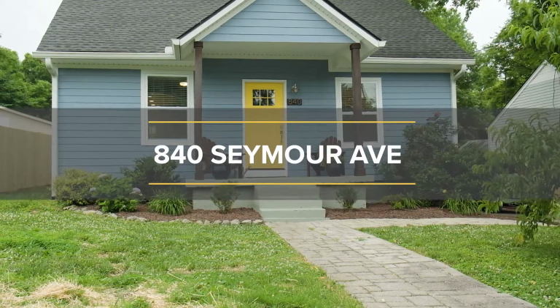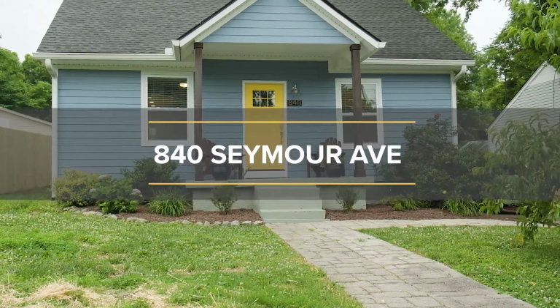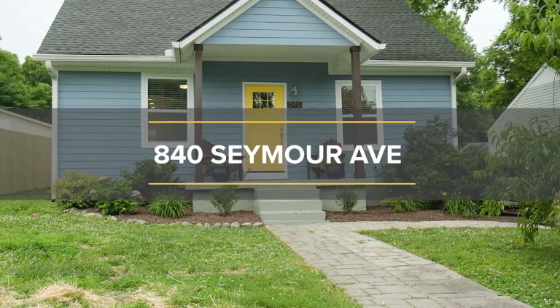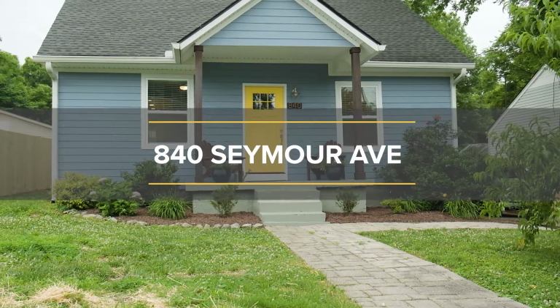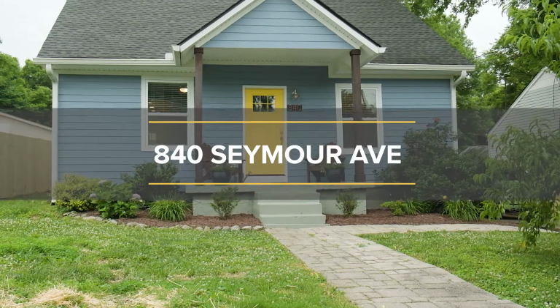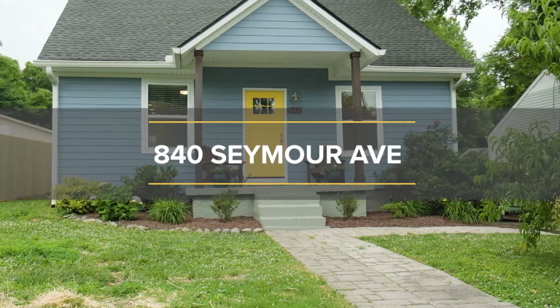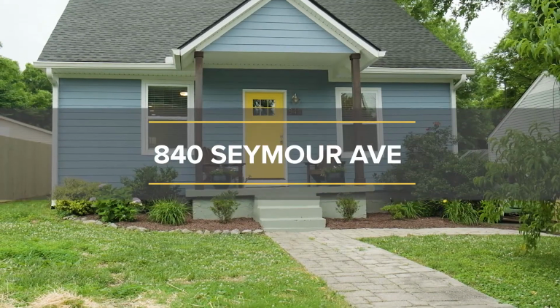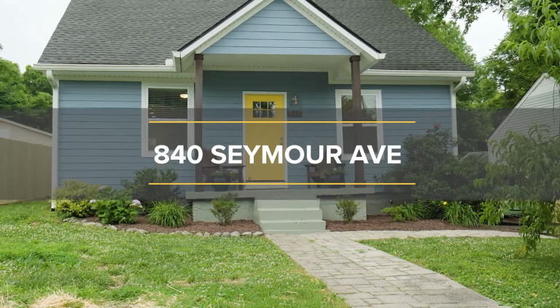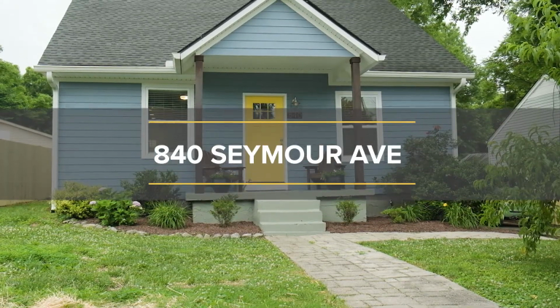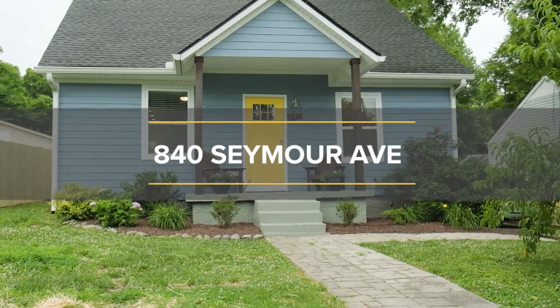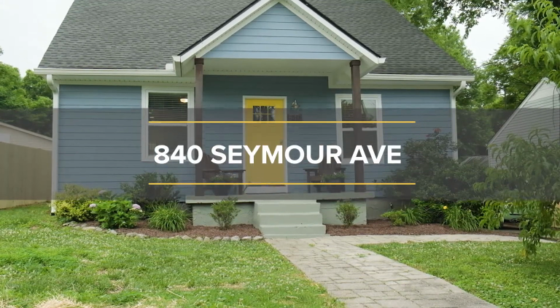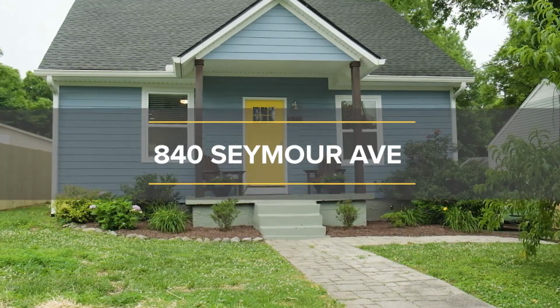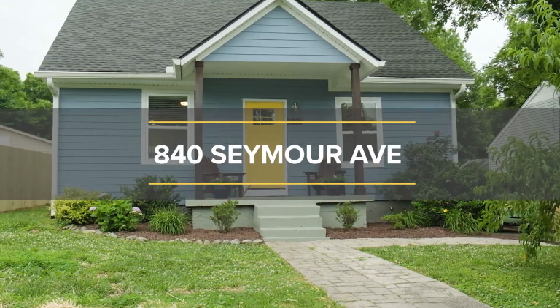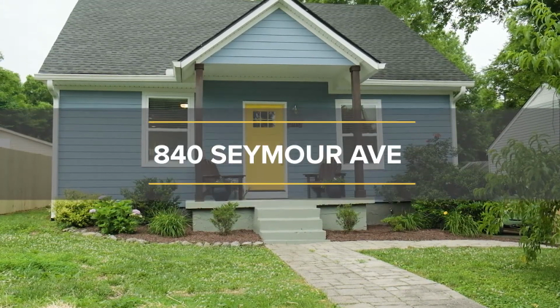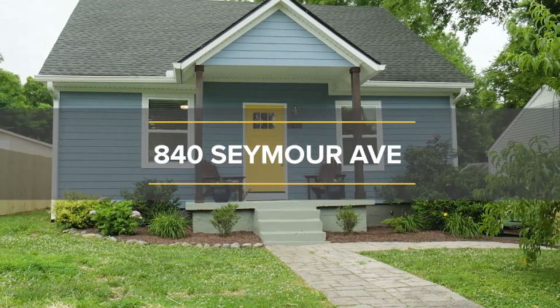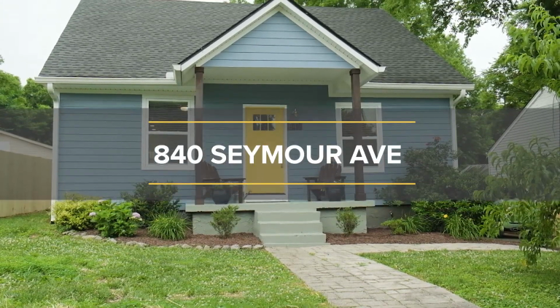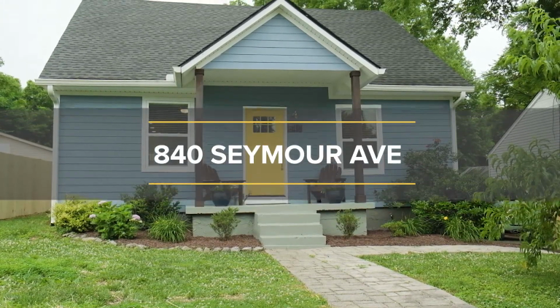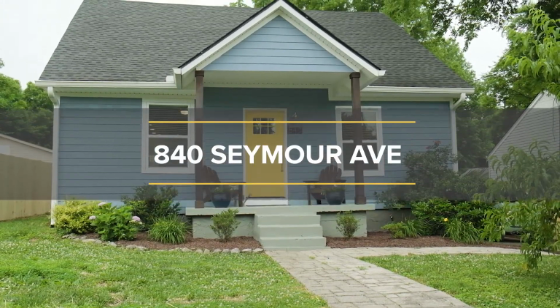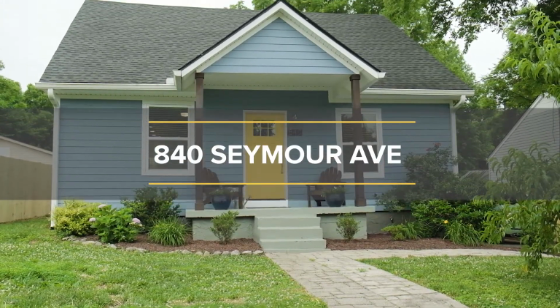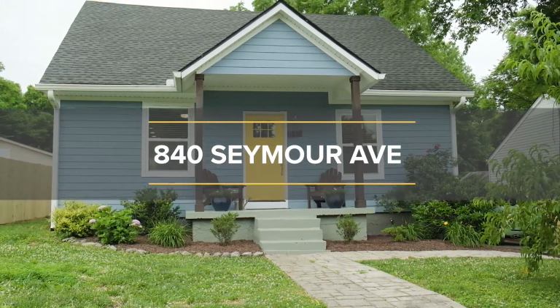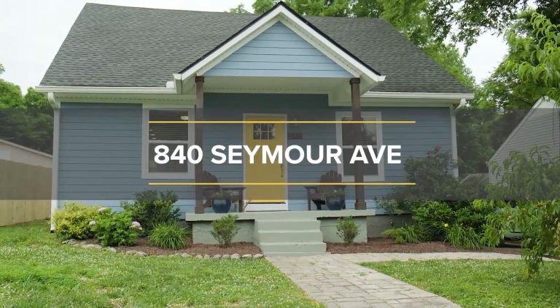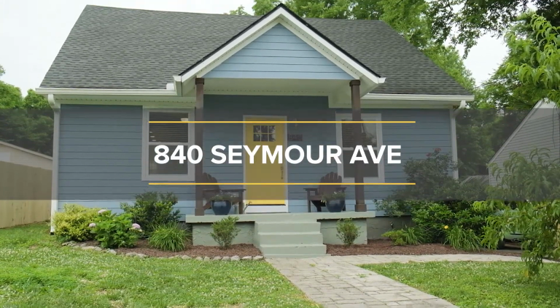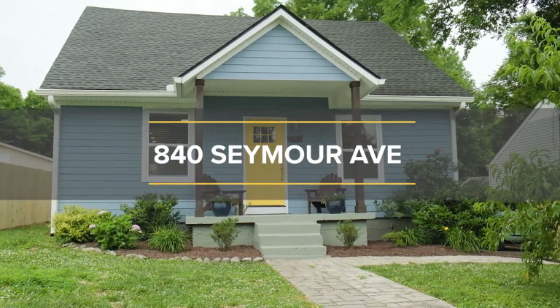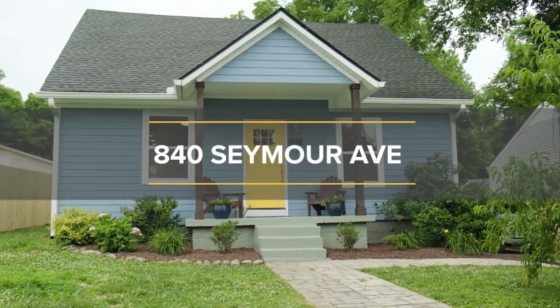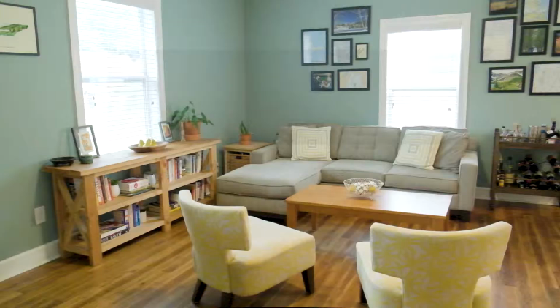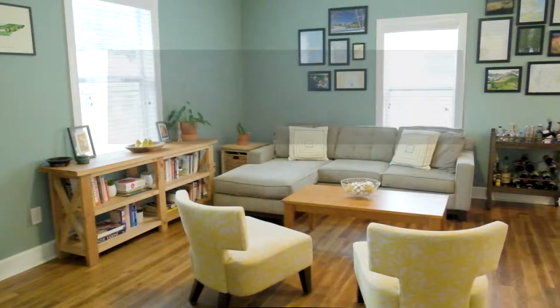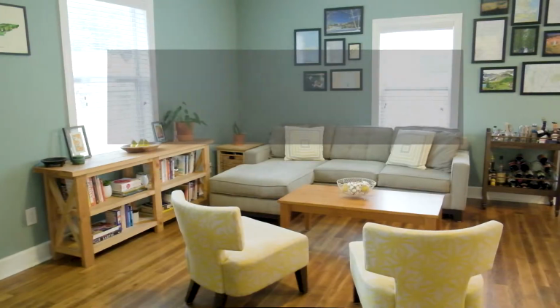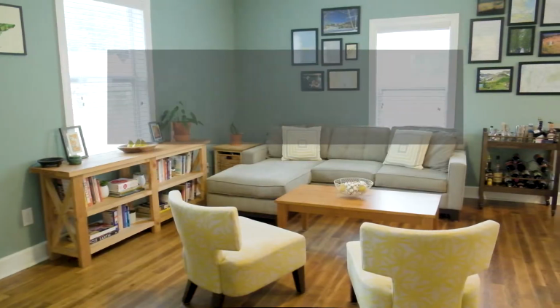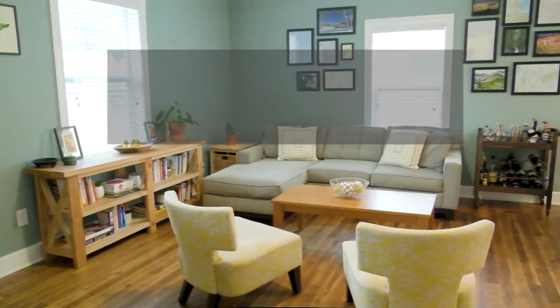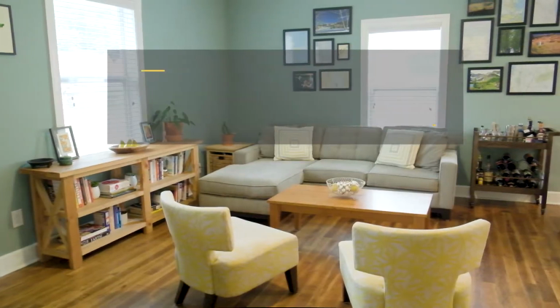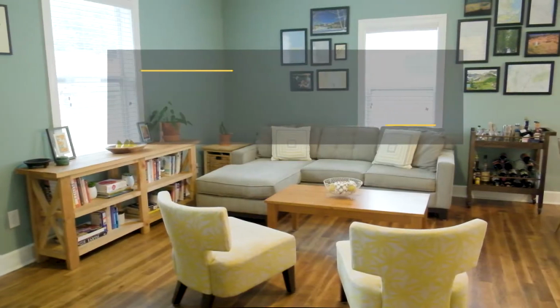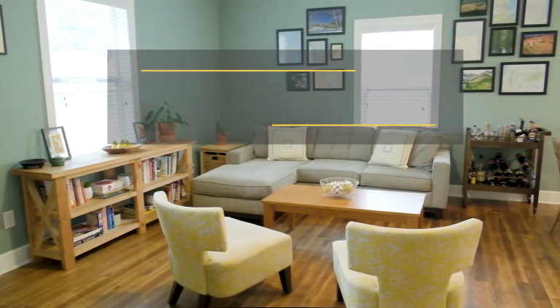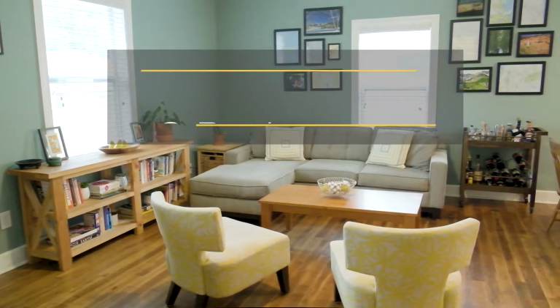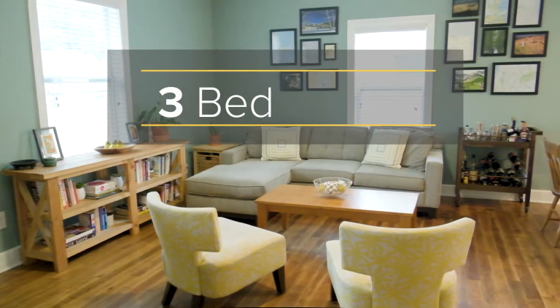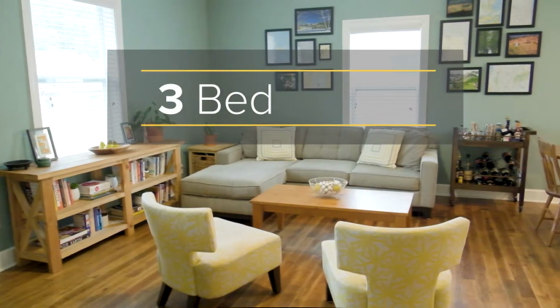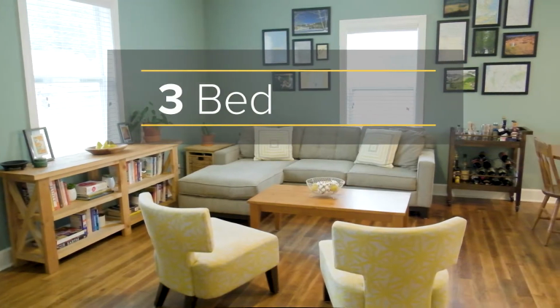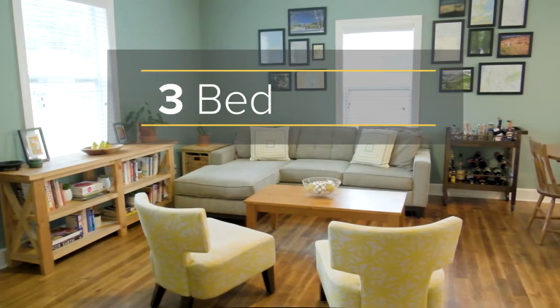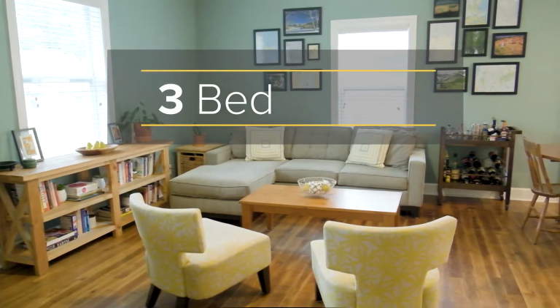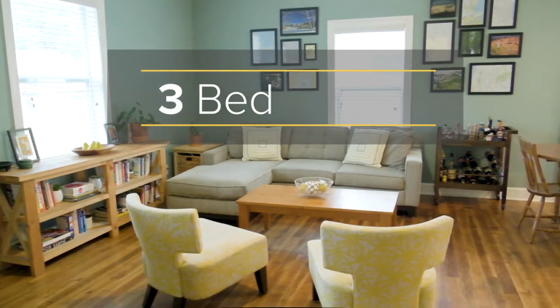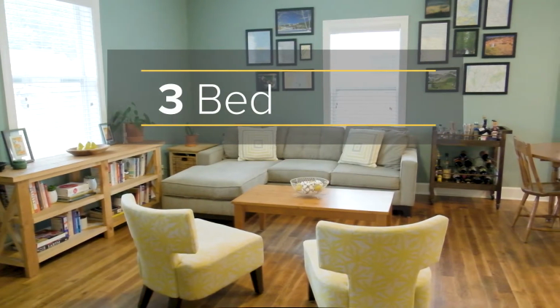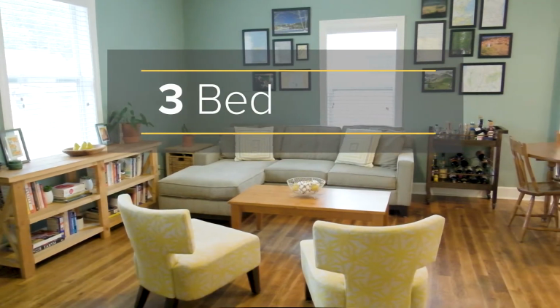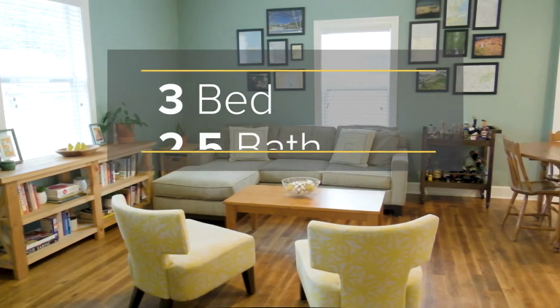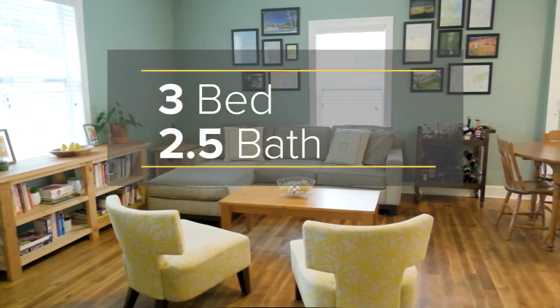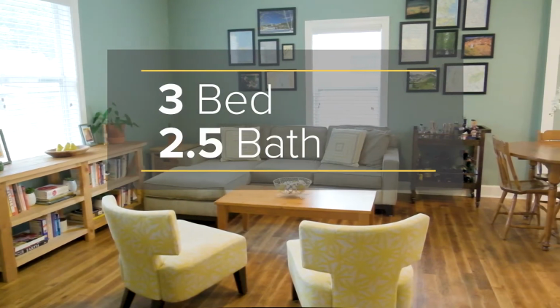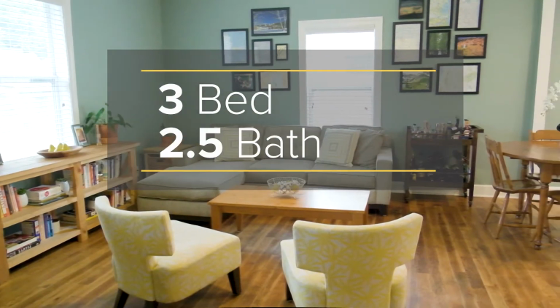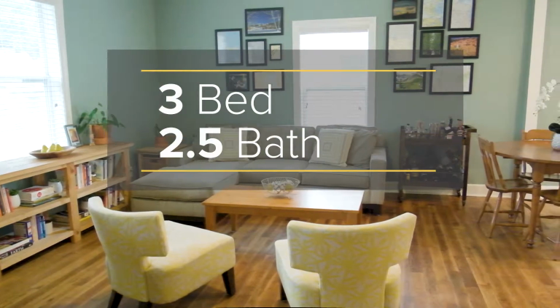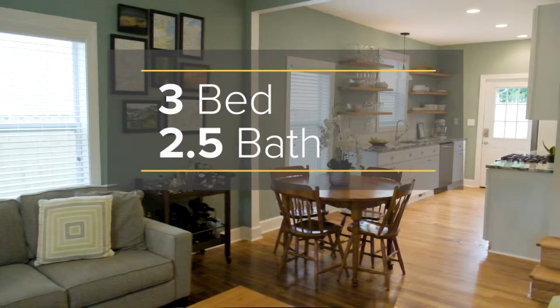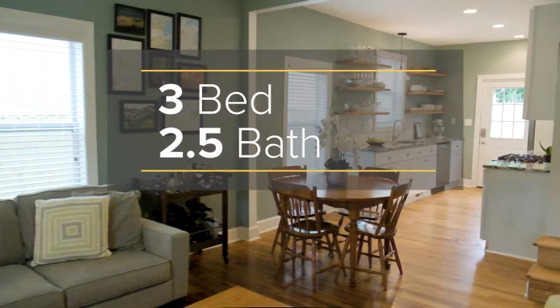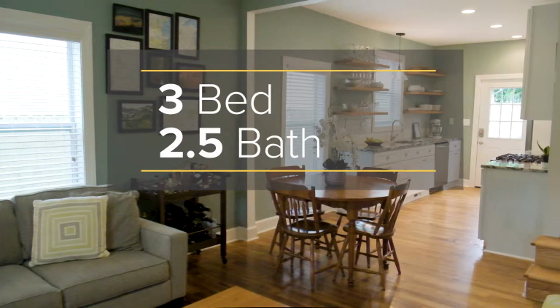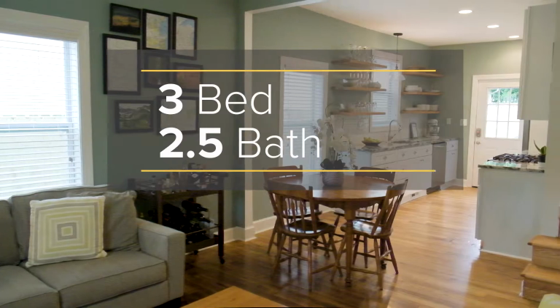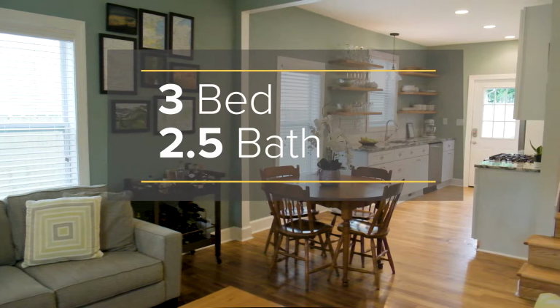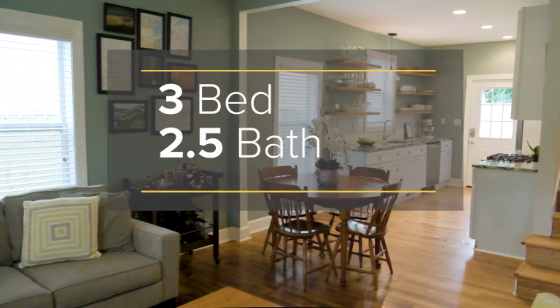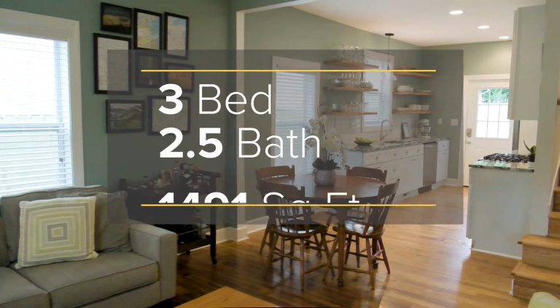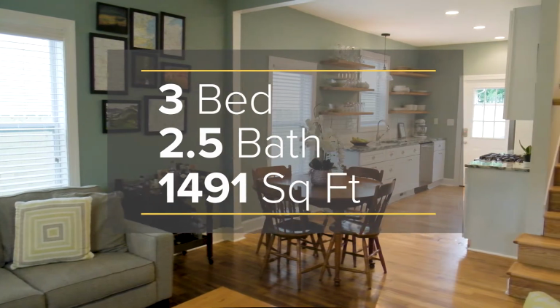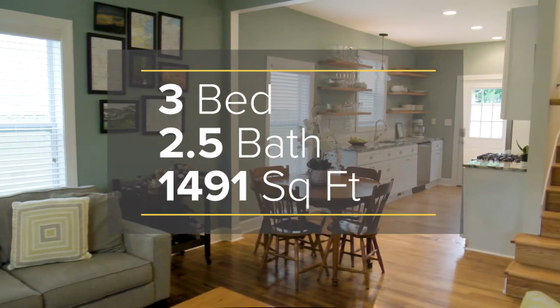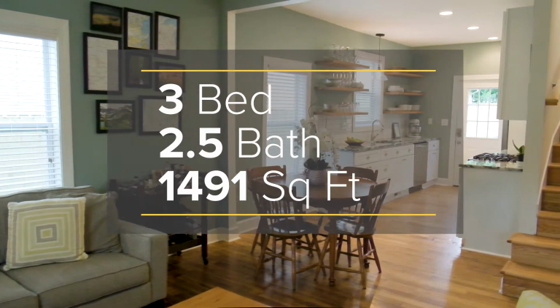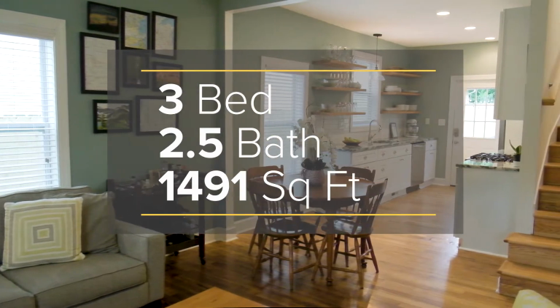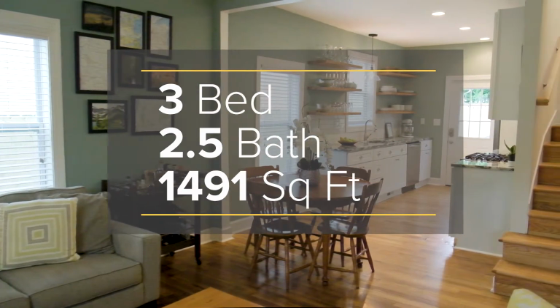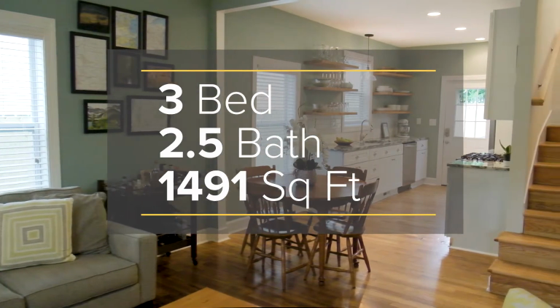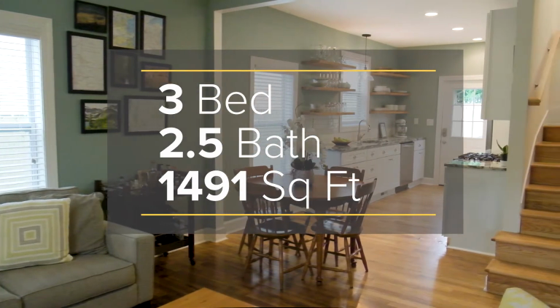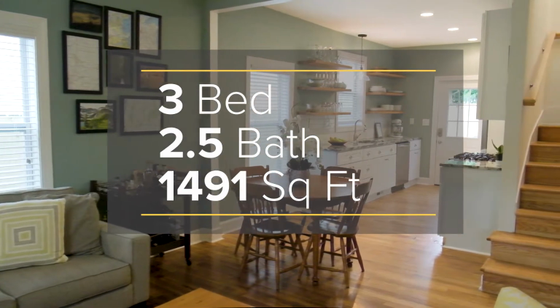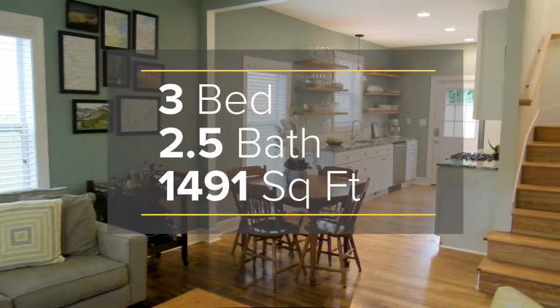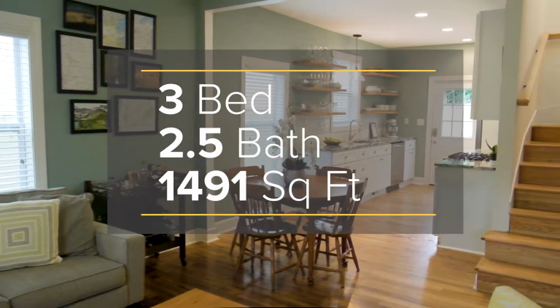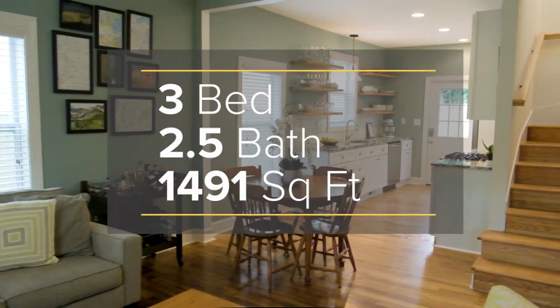This home was built in the 1930s. It has three bedrooms, two and a half baths, and is just under 1,500 square feet.